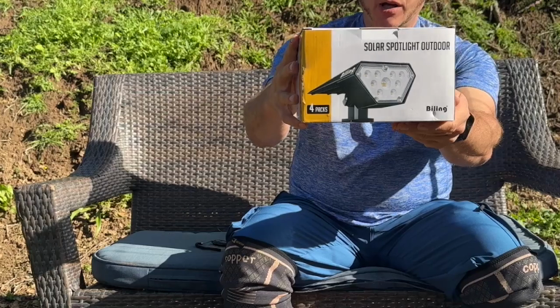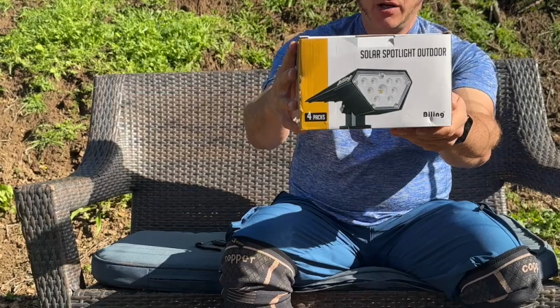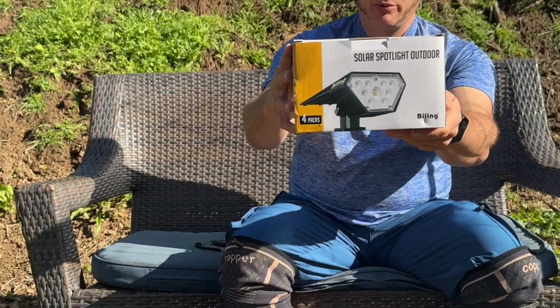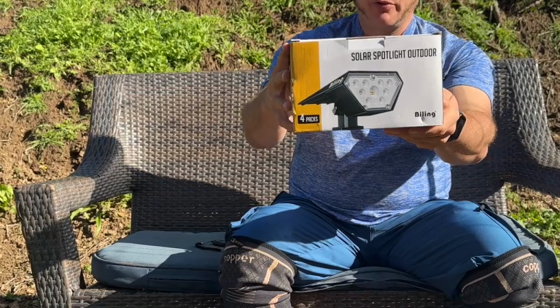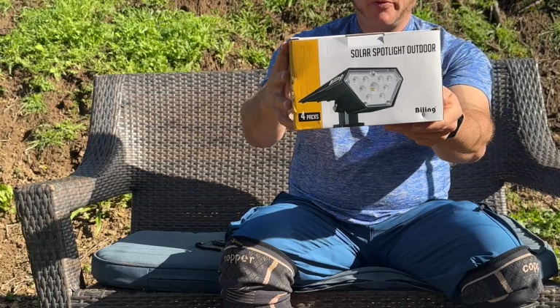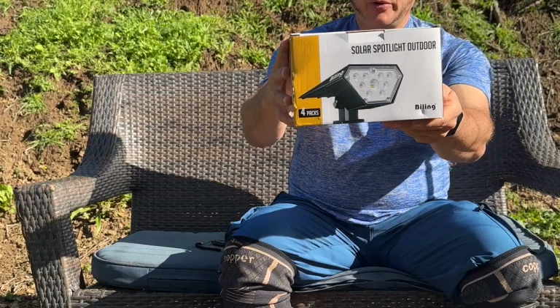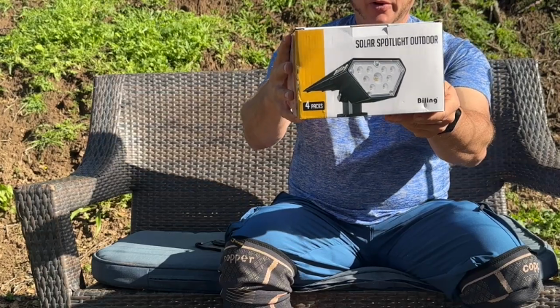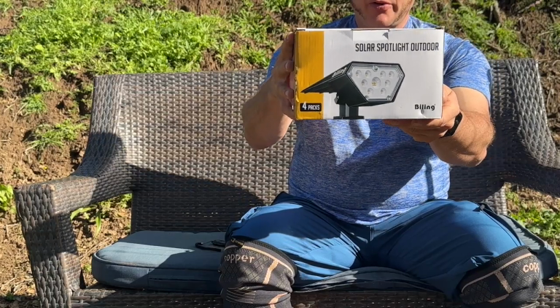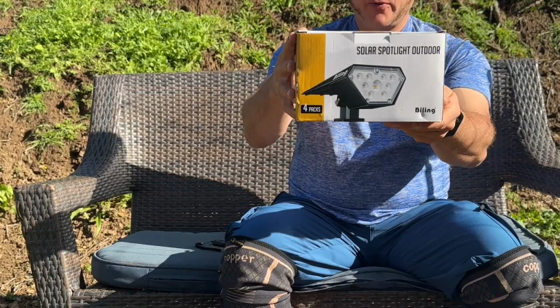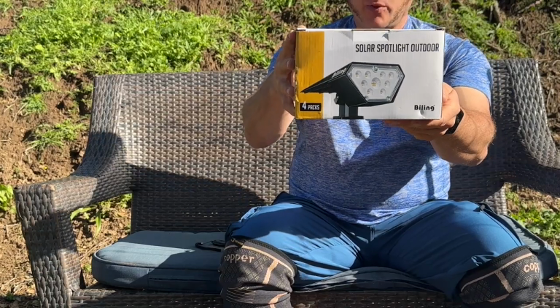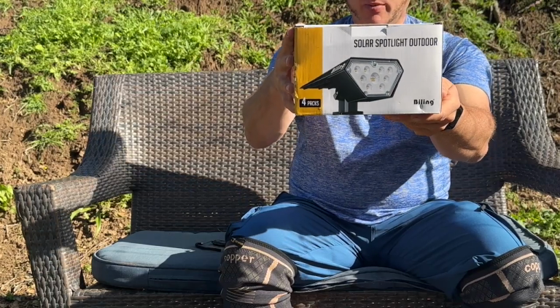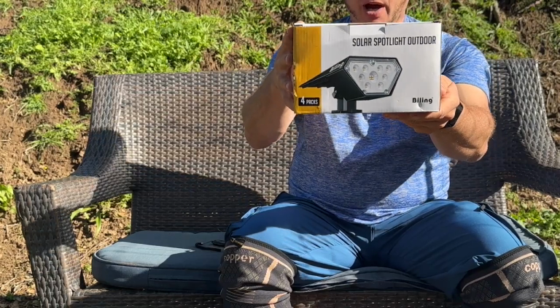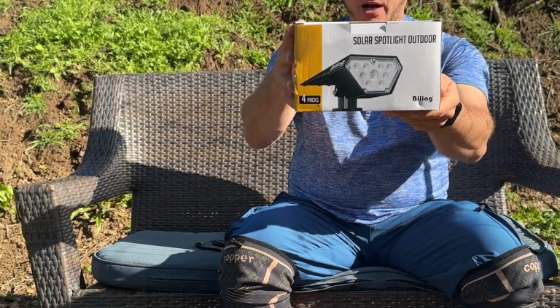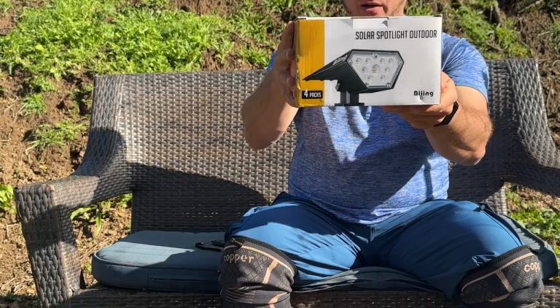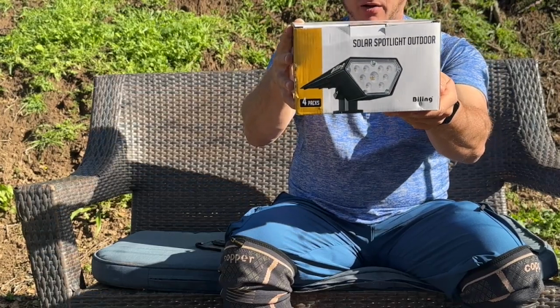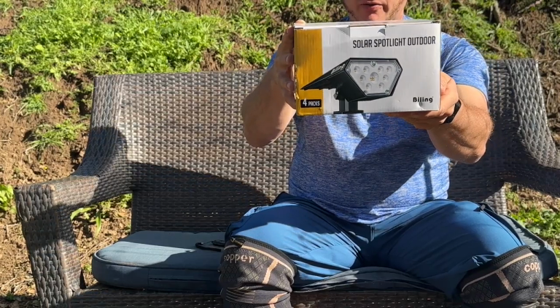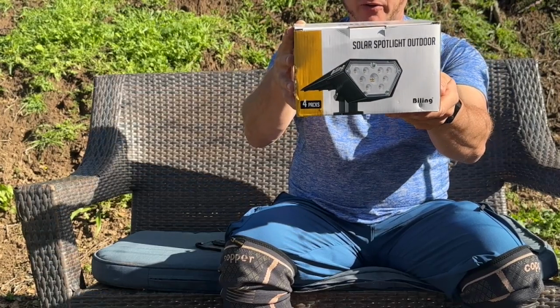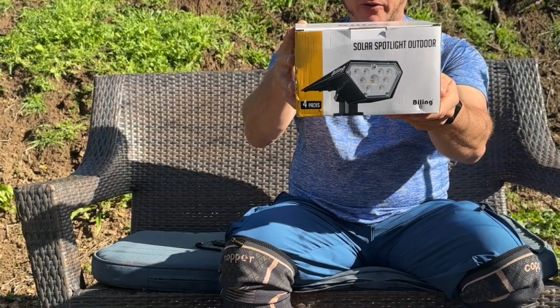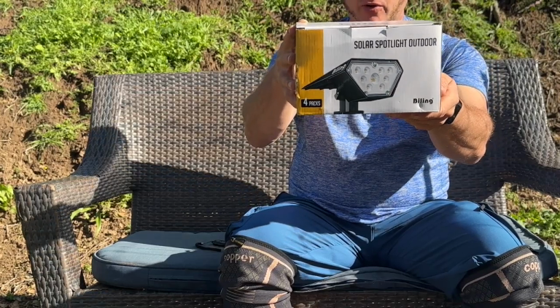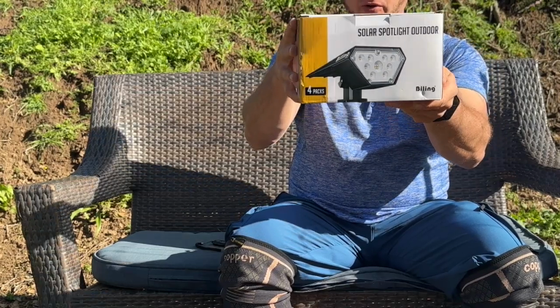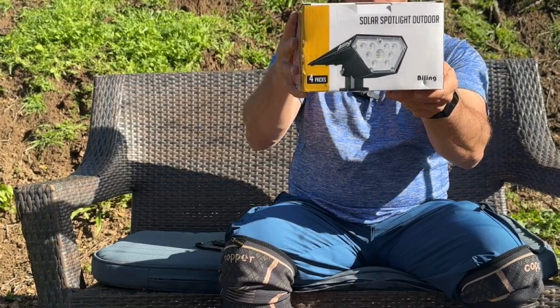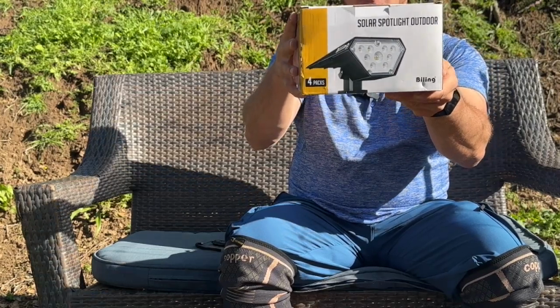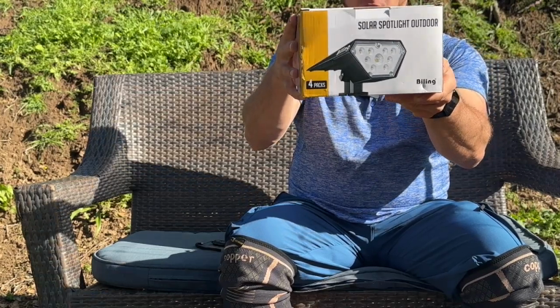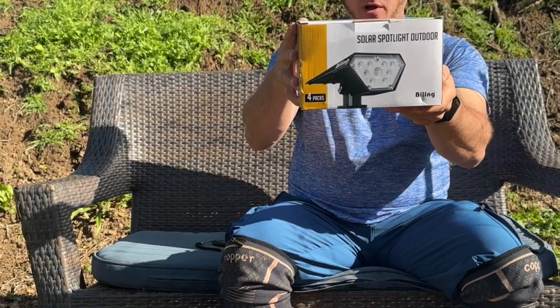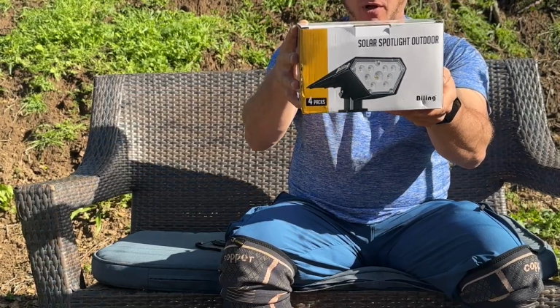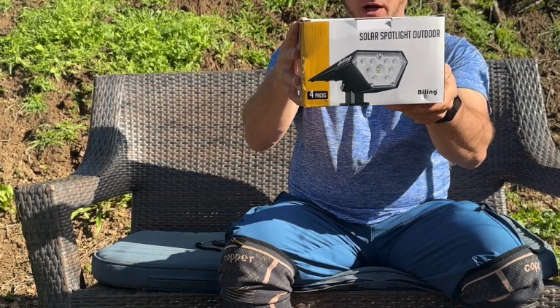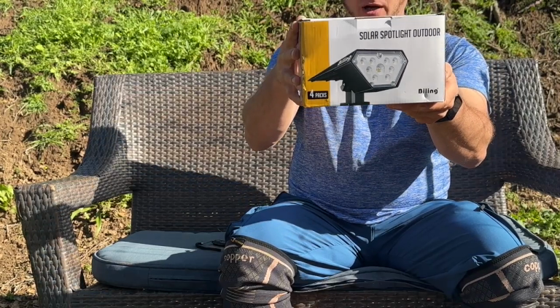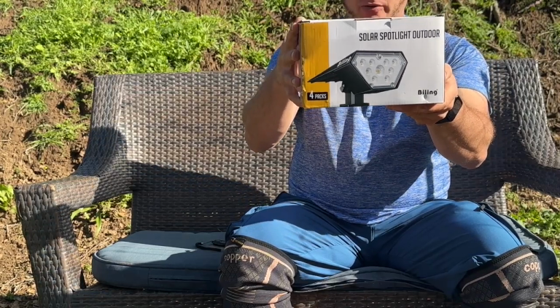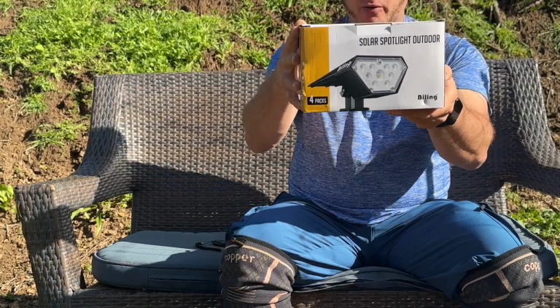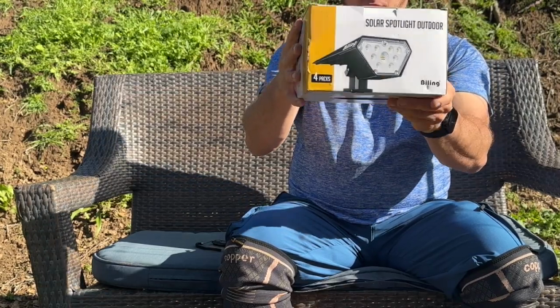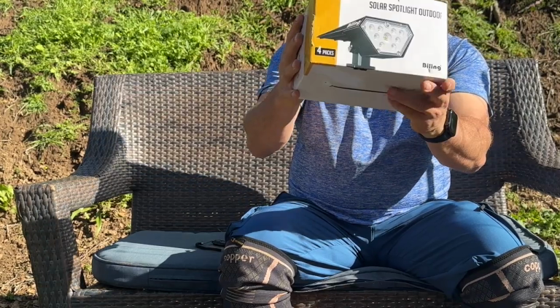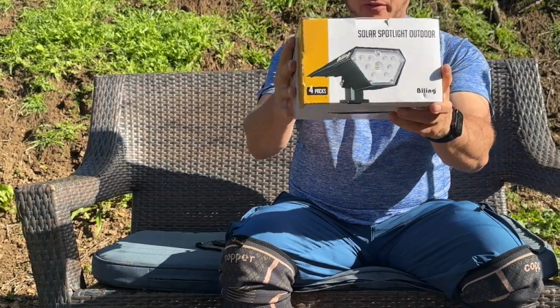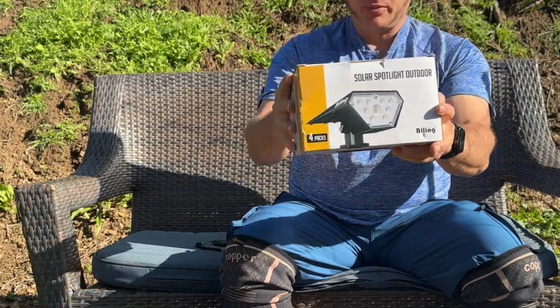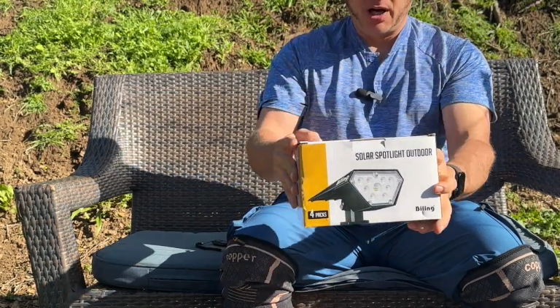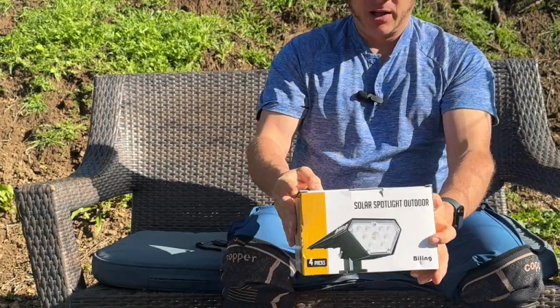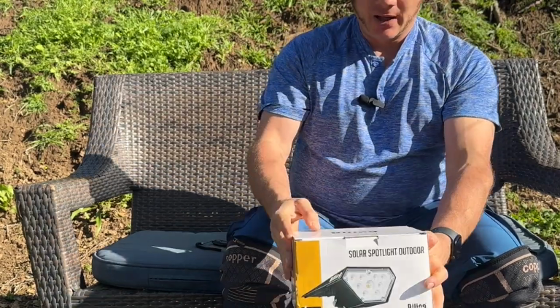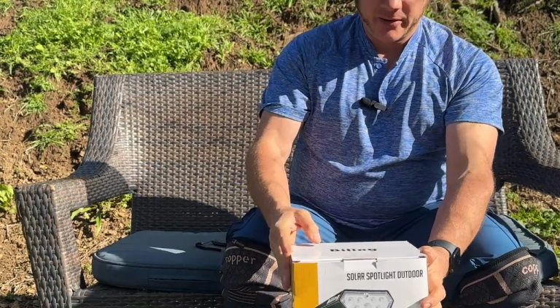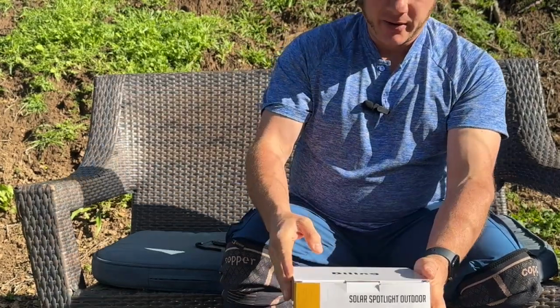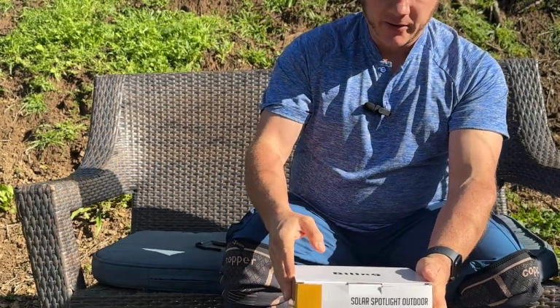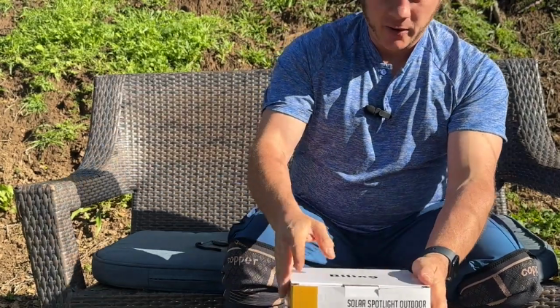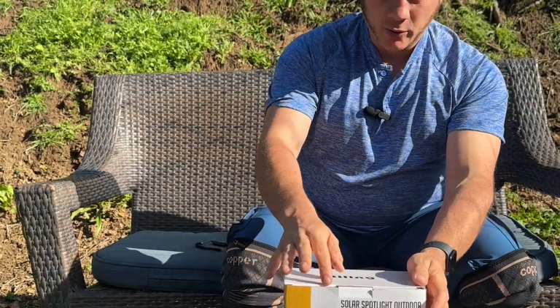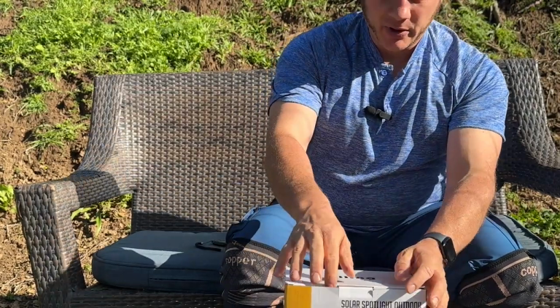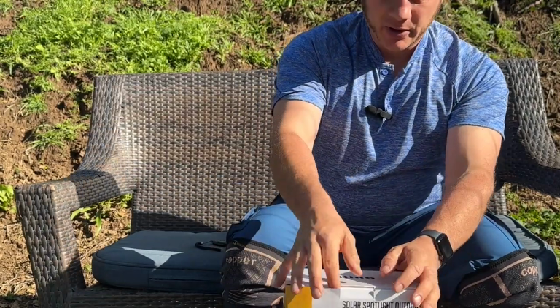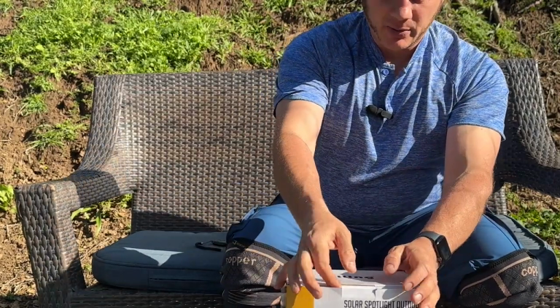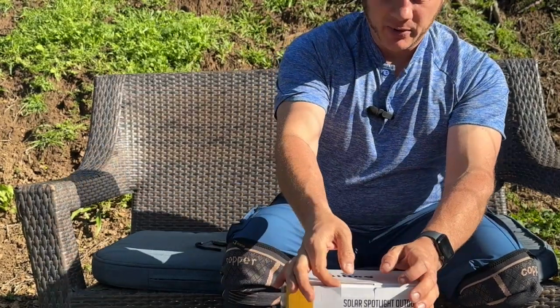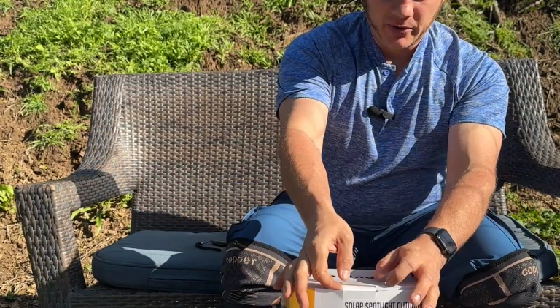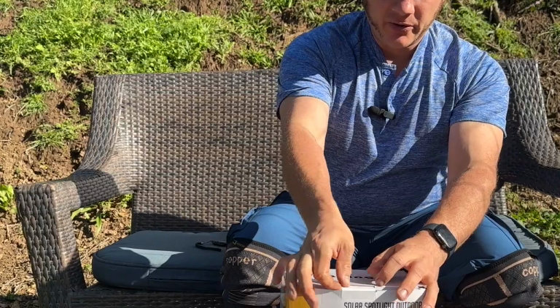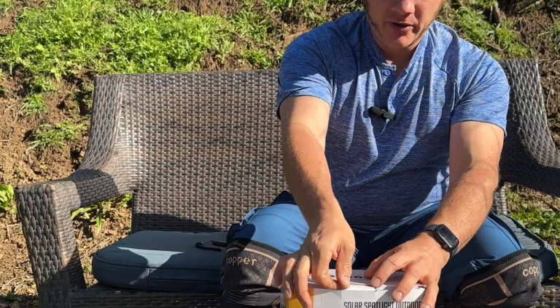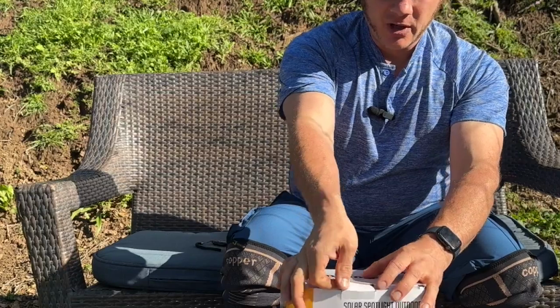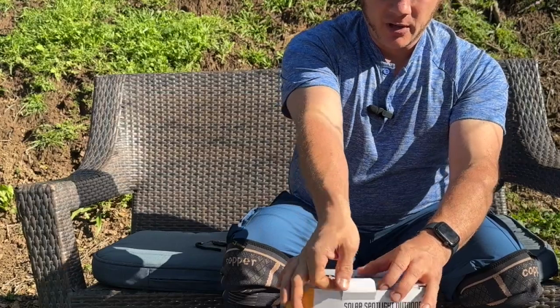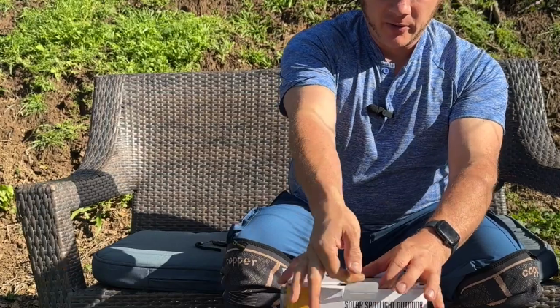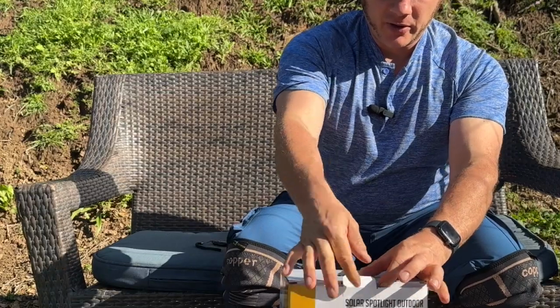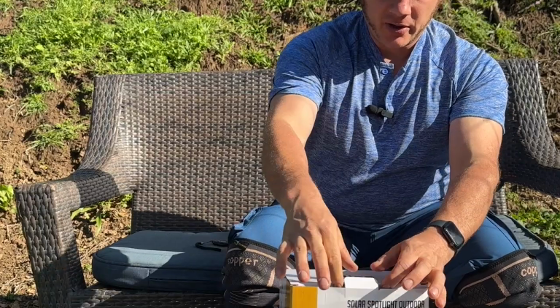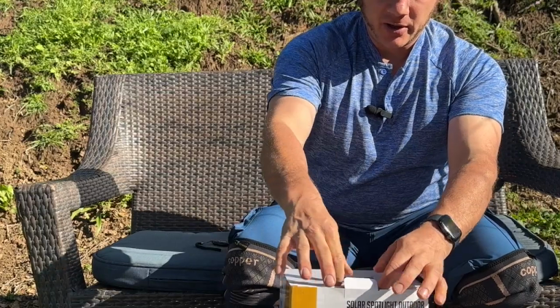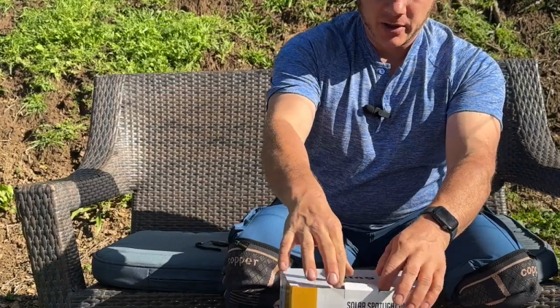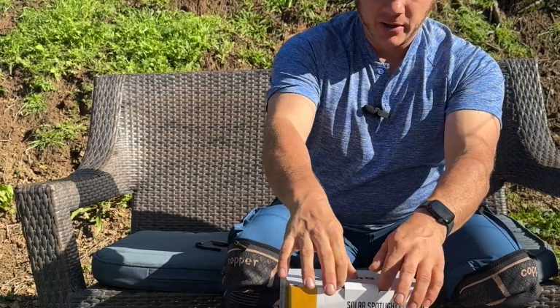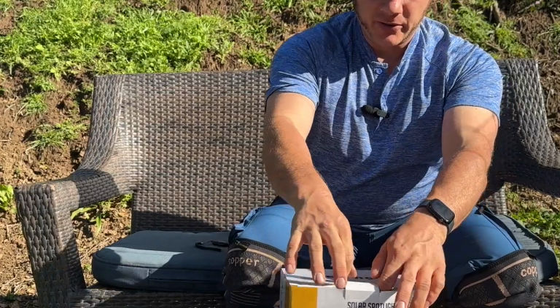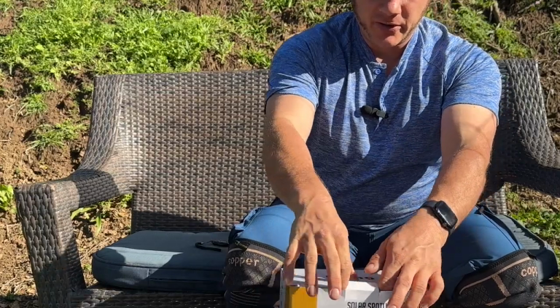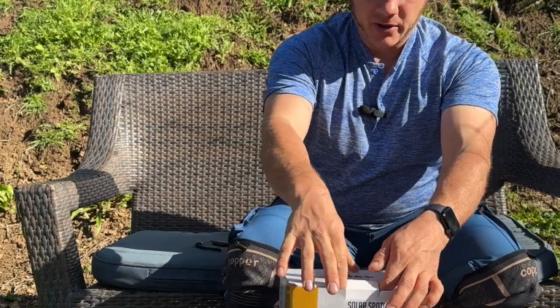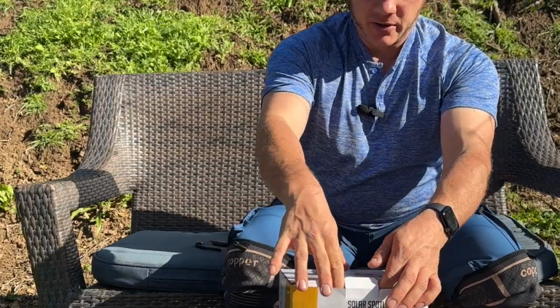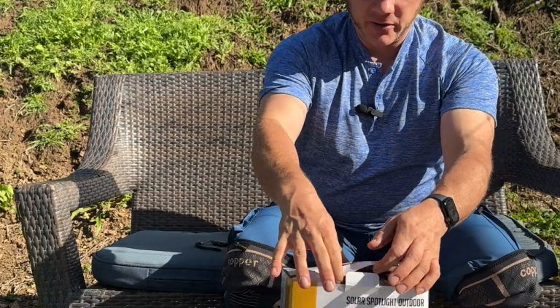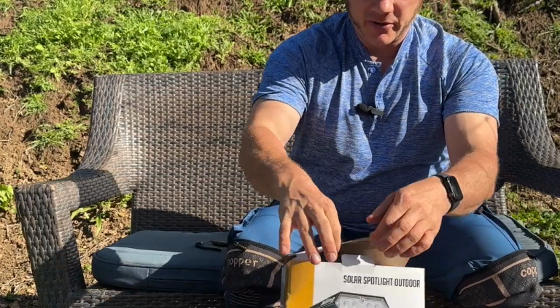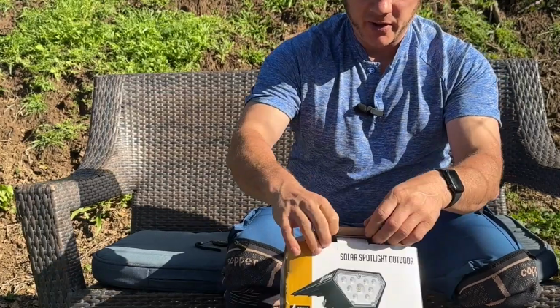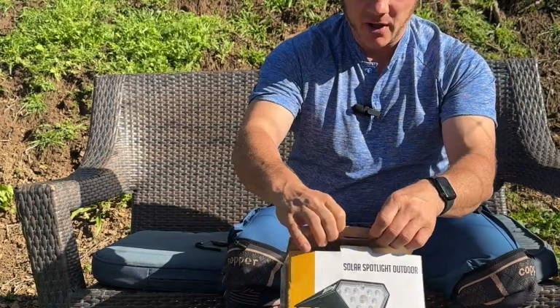I am reviewing this four pack of solar outdoor spotlights. Let's open it up and see everything that is inside.